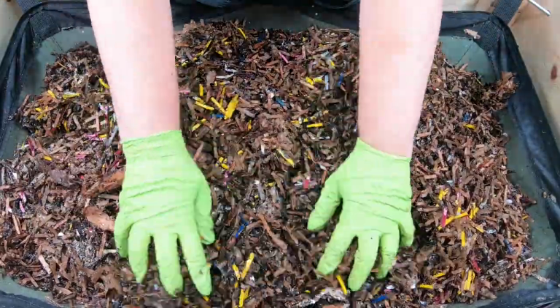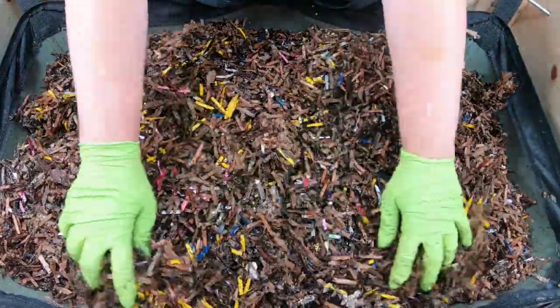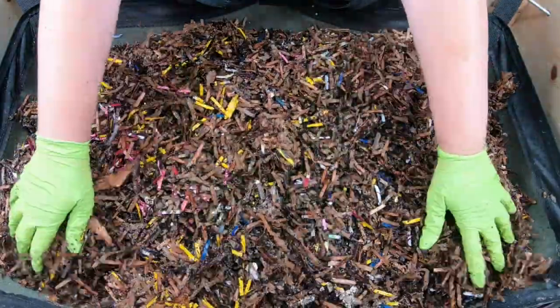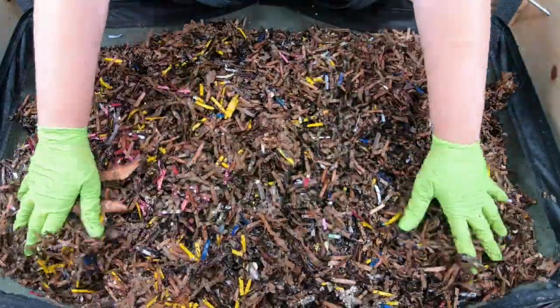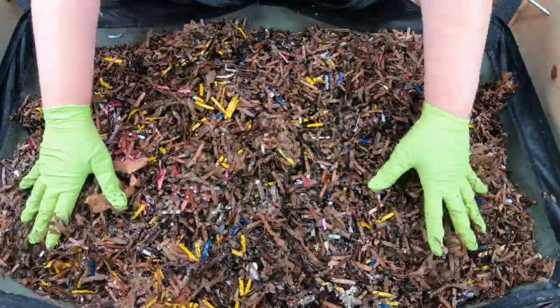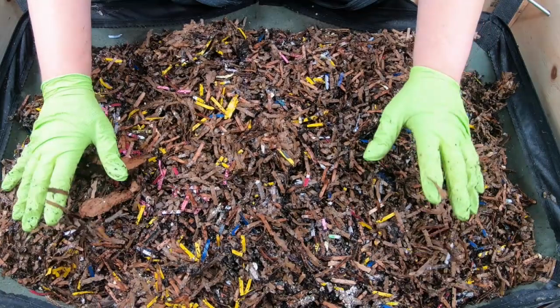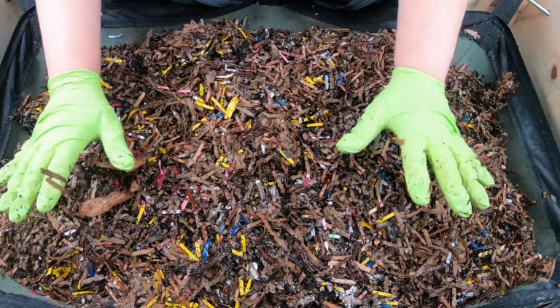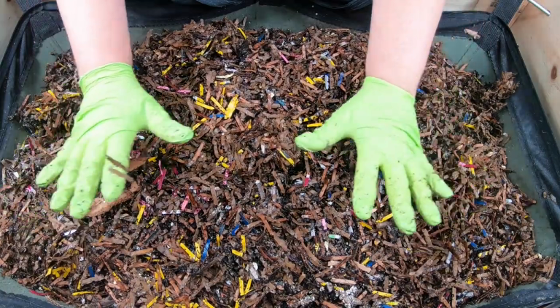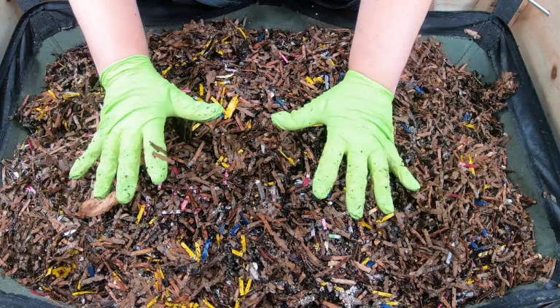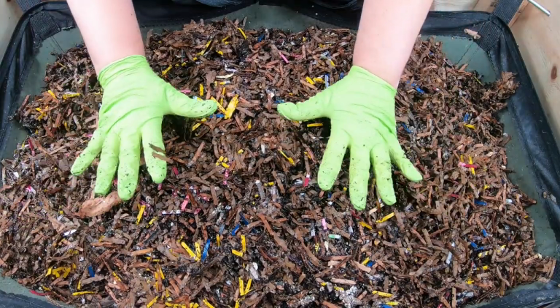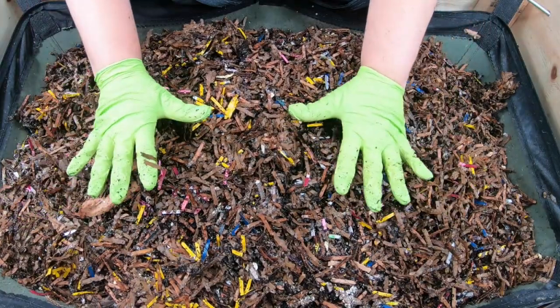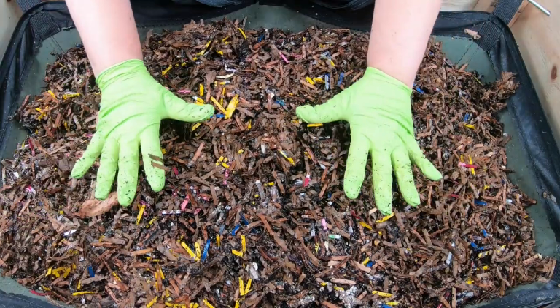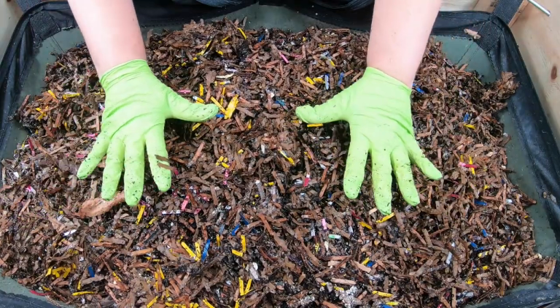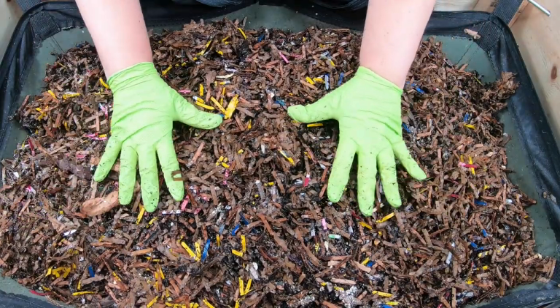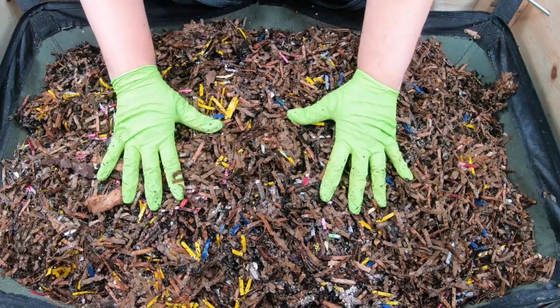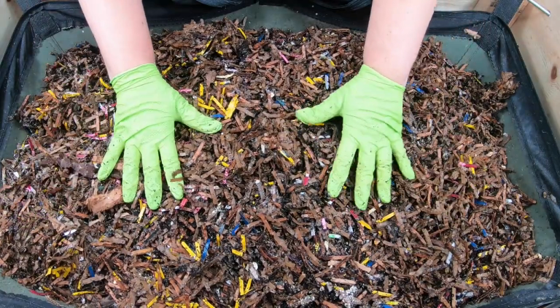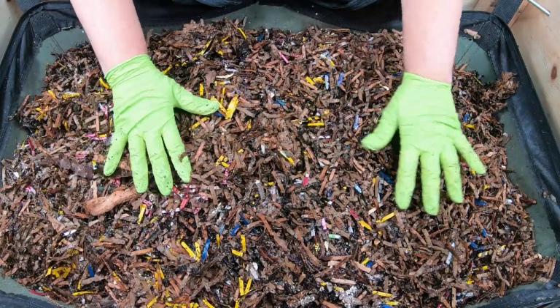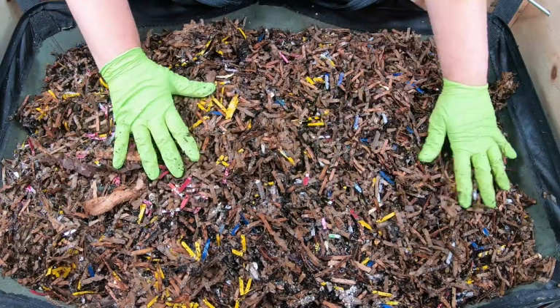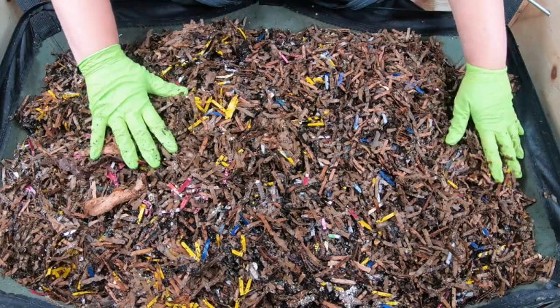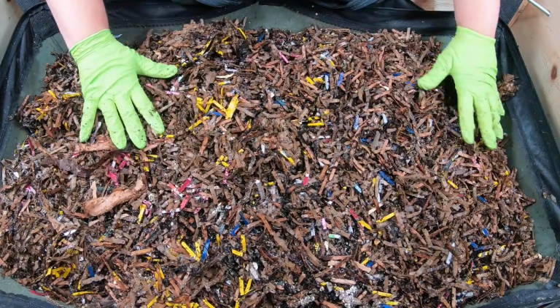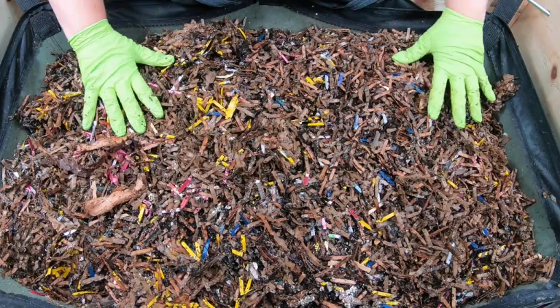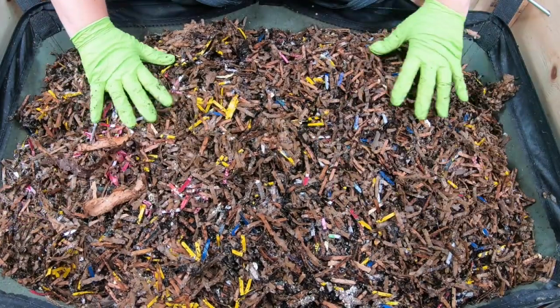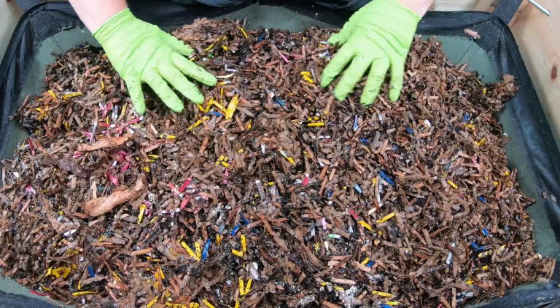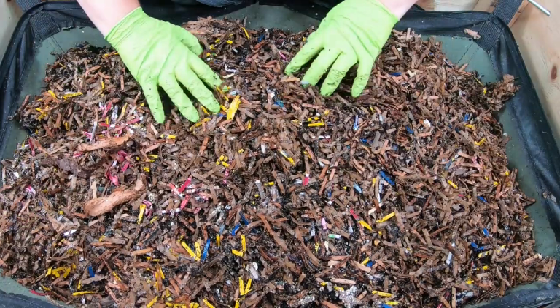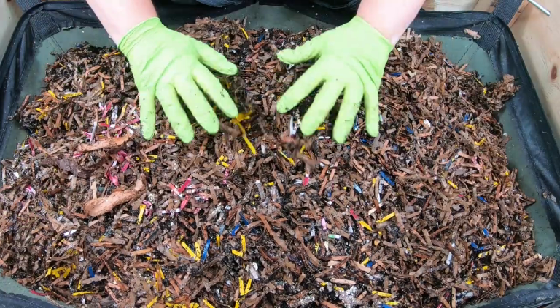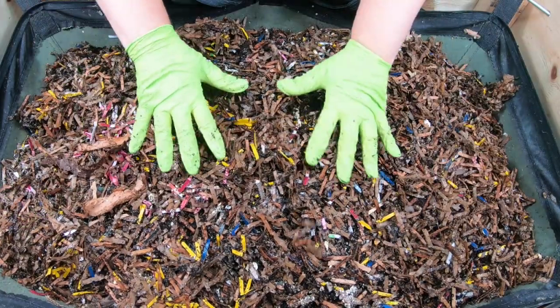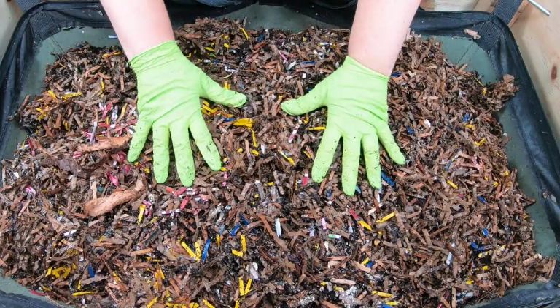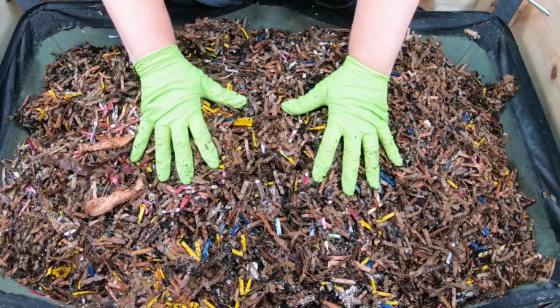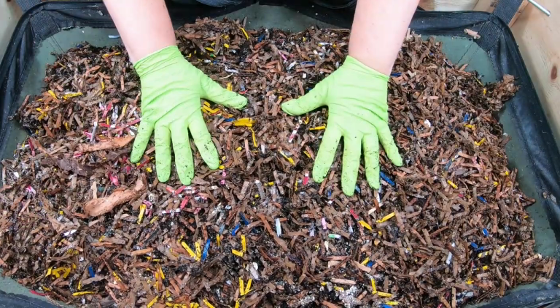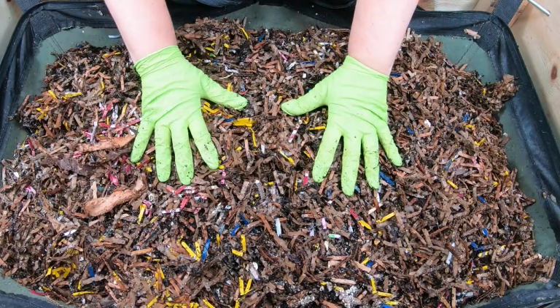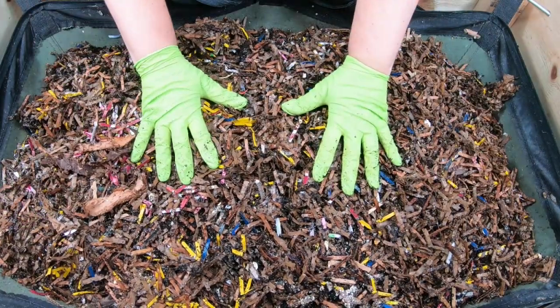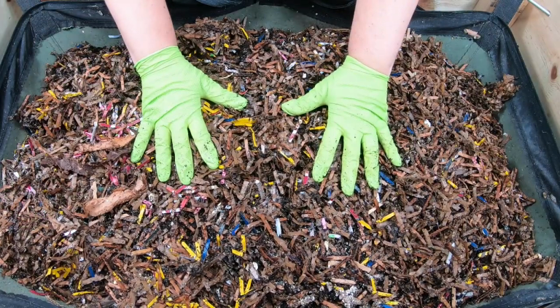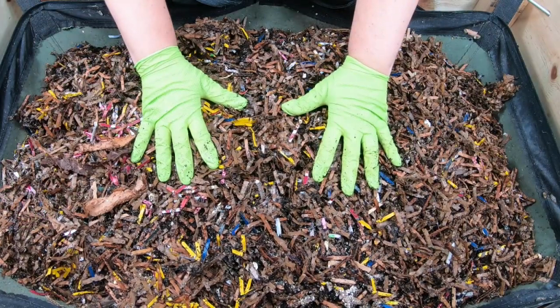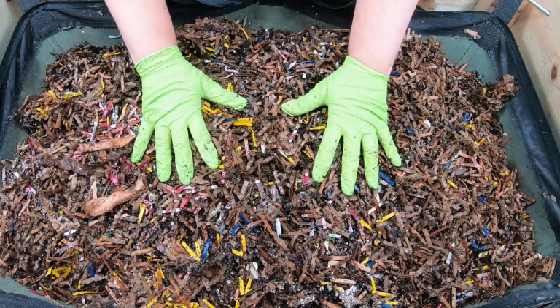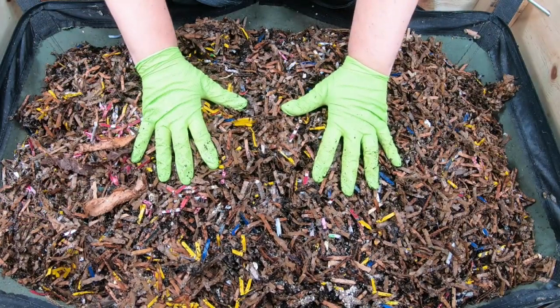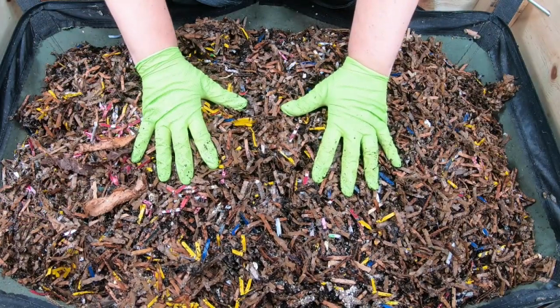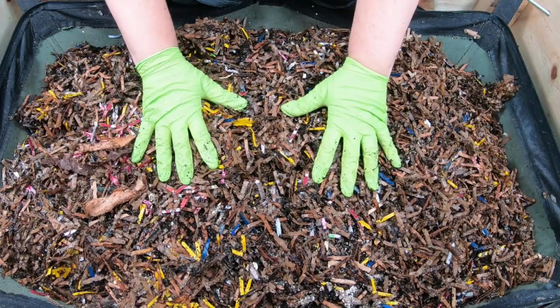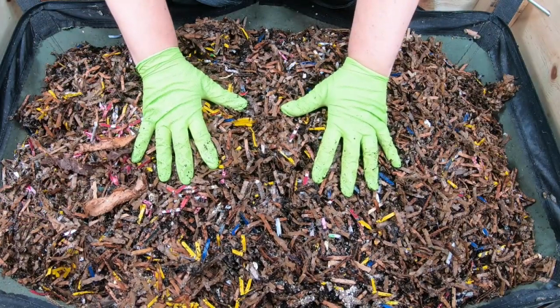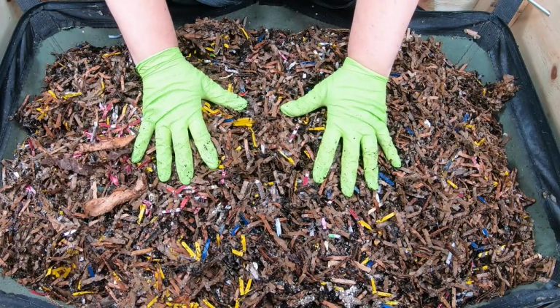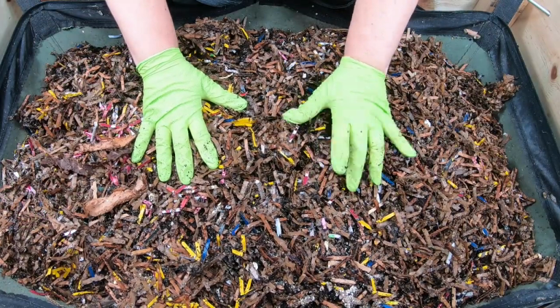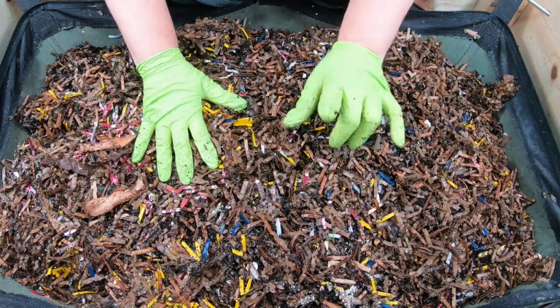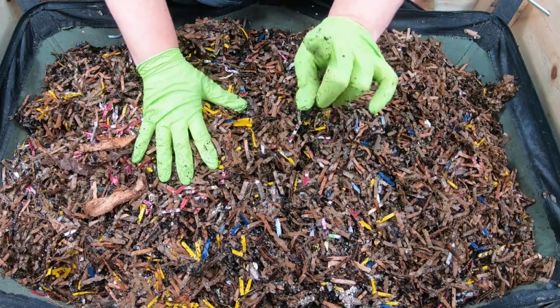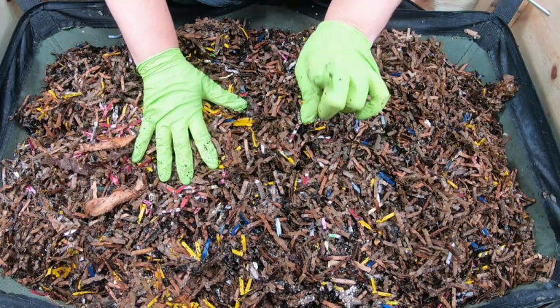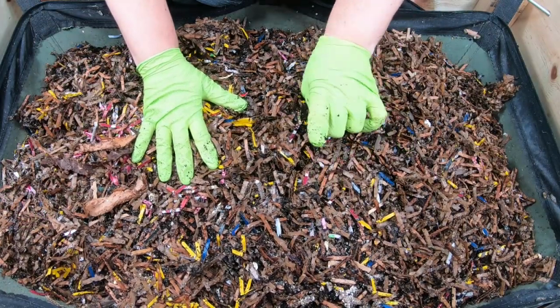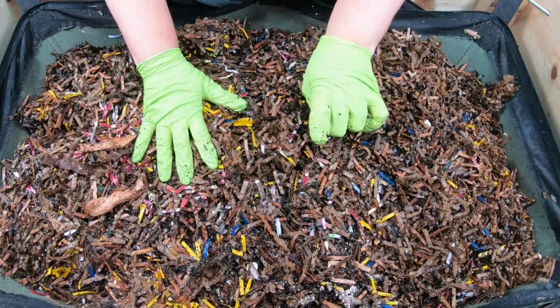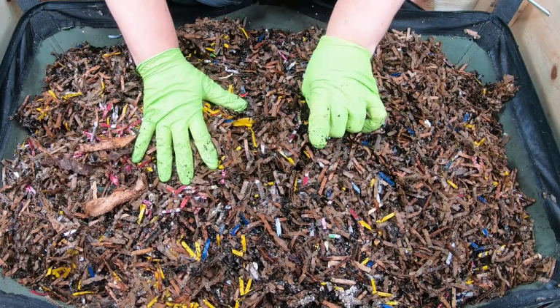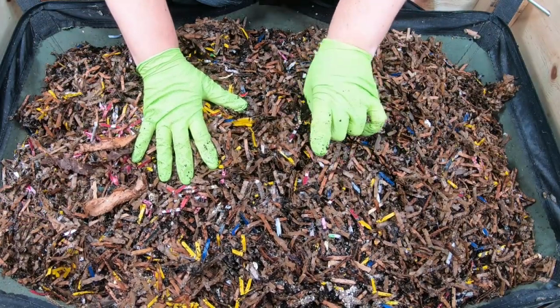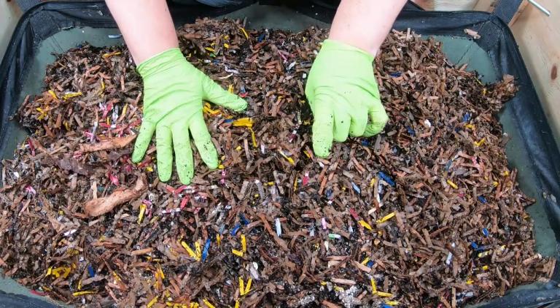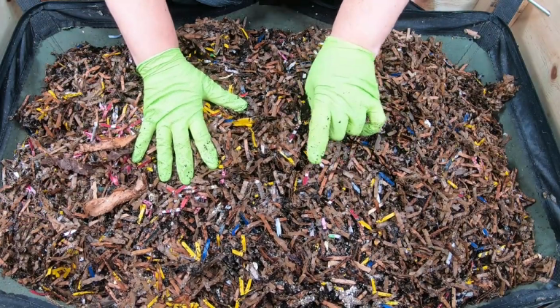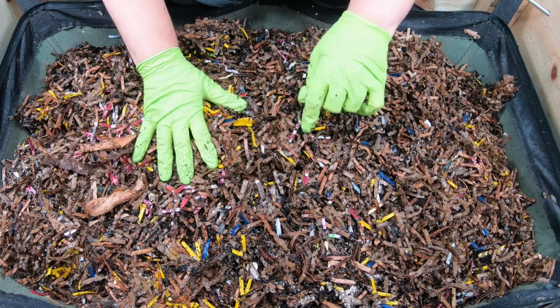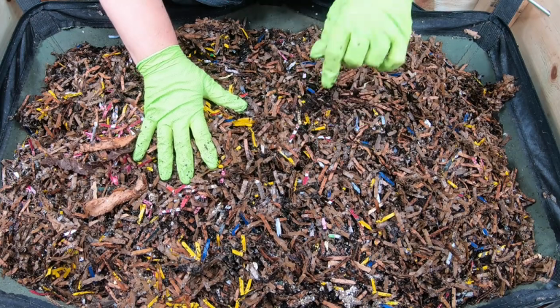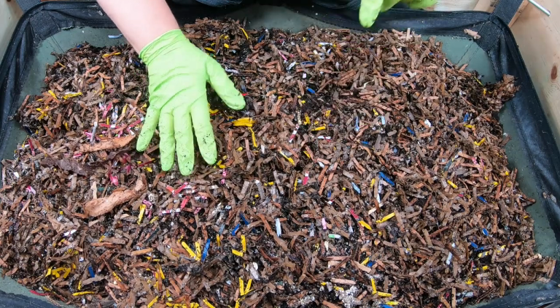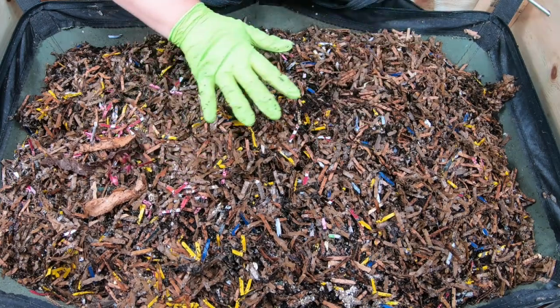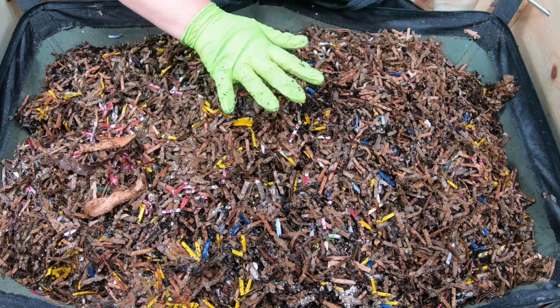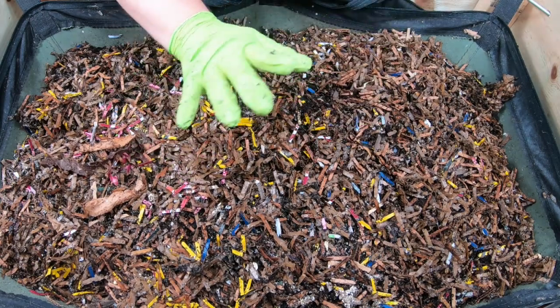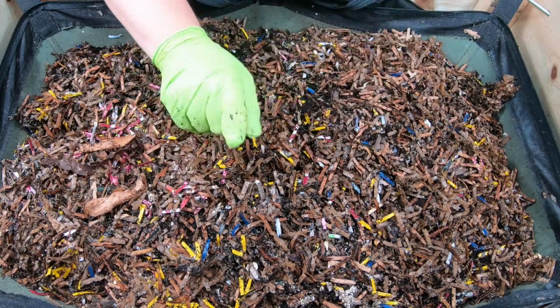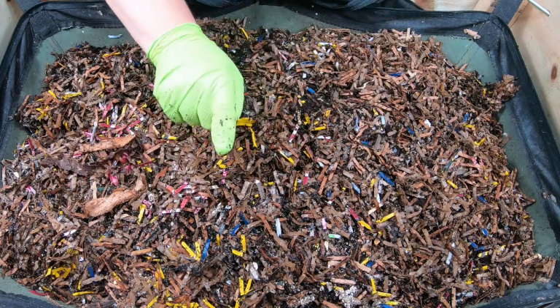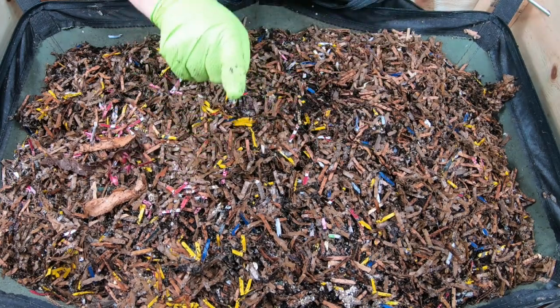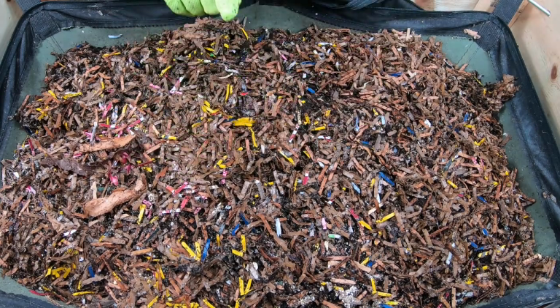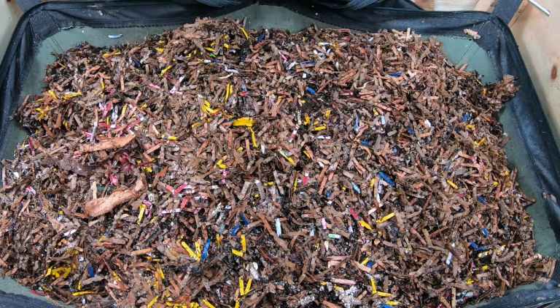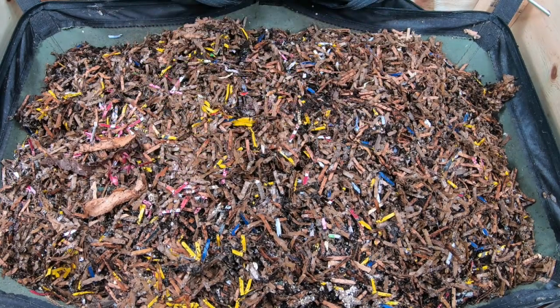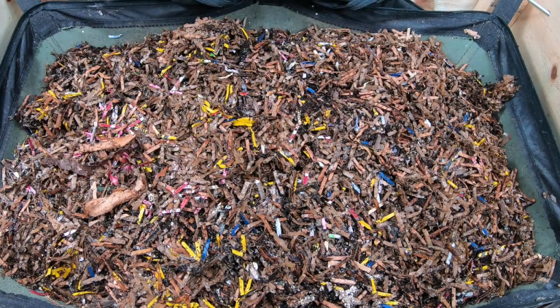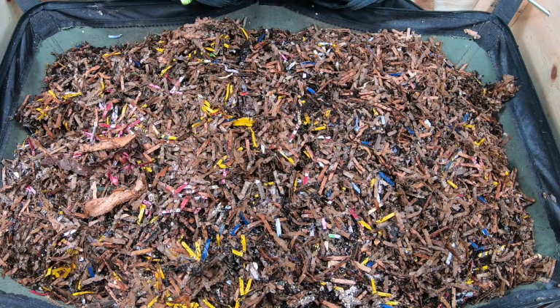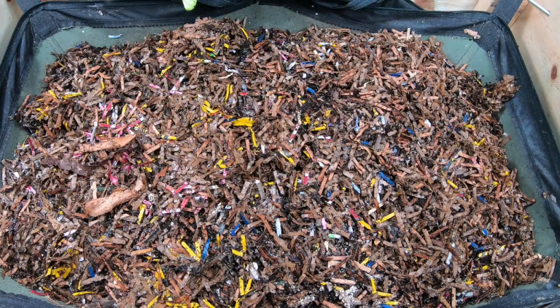All right, that is a lot of bedding to cover that food, so hopefully no more bugs get in there. Let me show you what I'm doing.